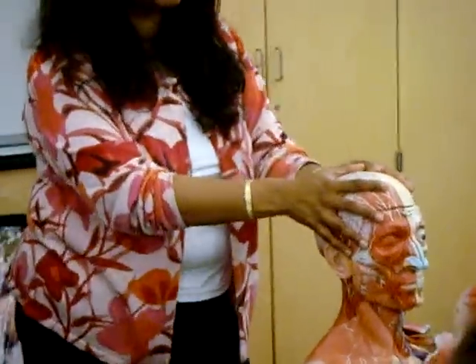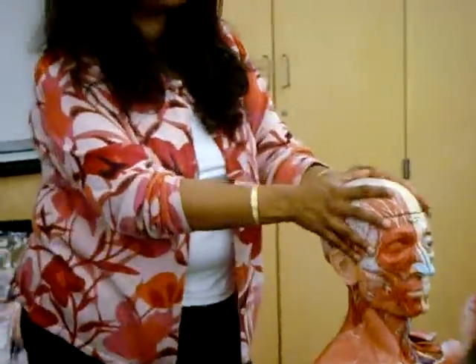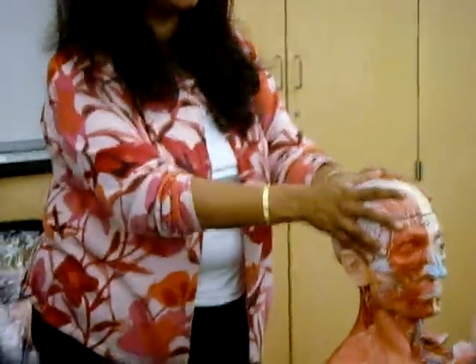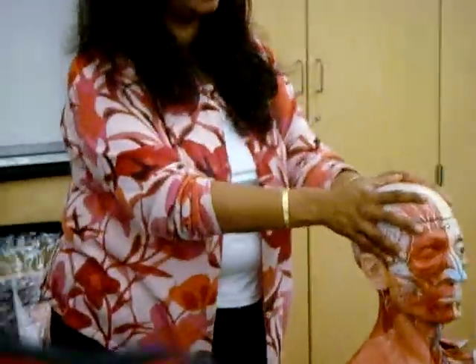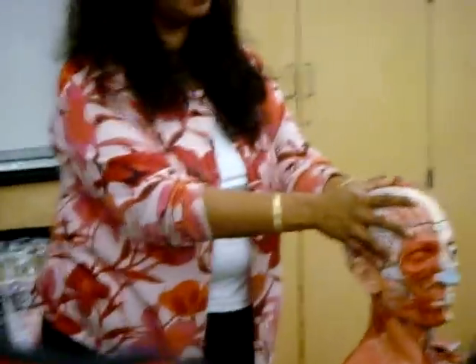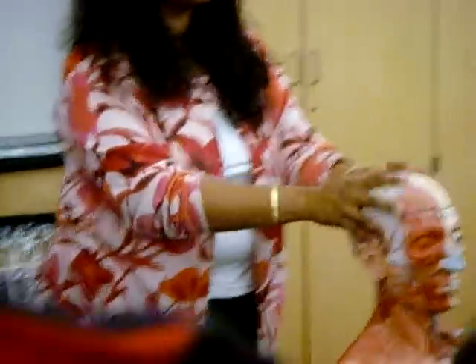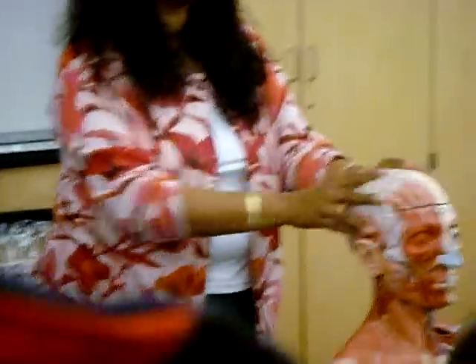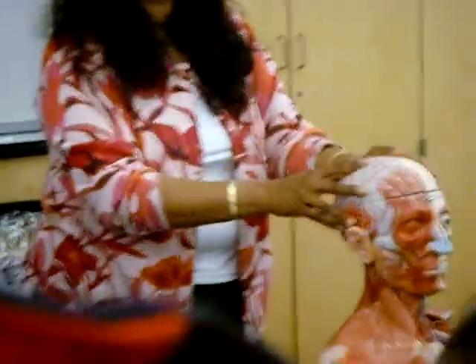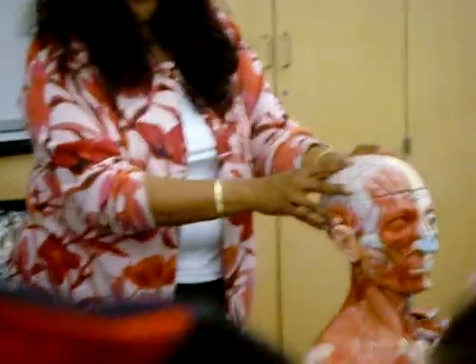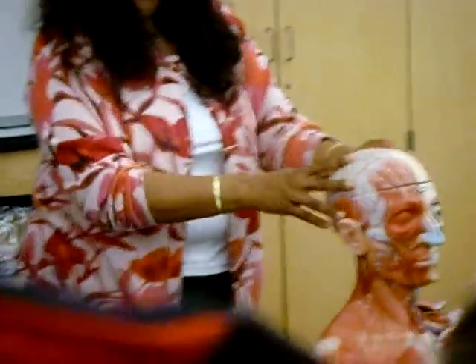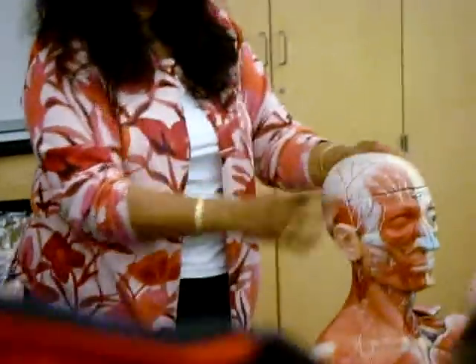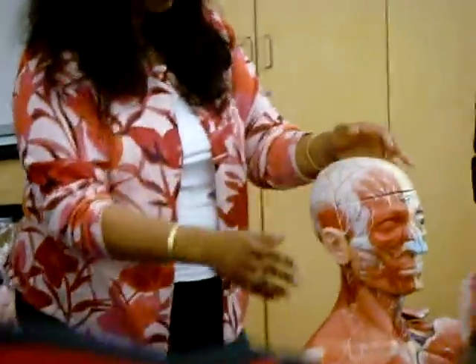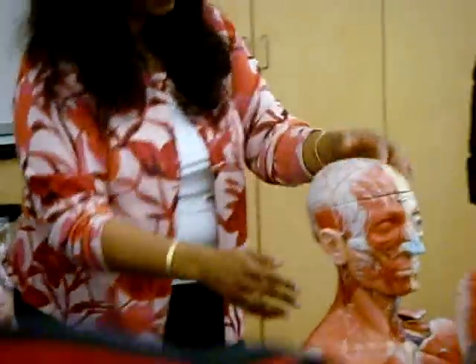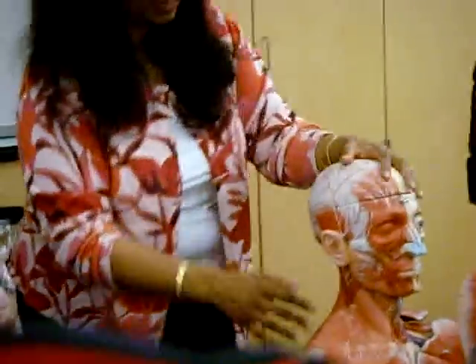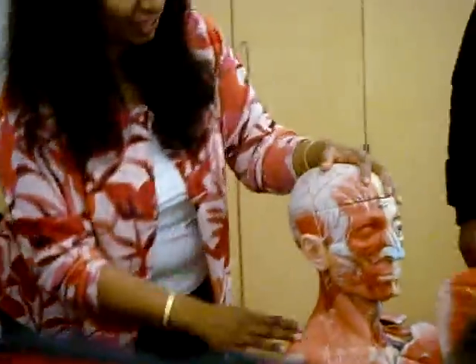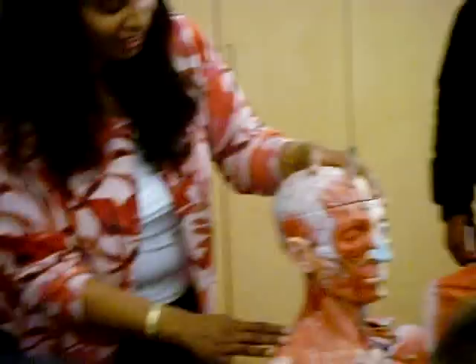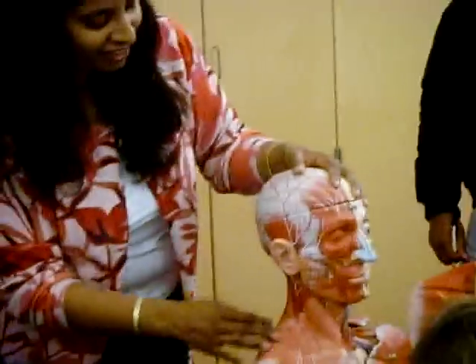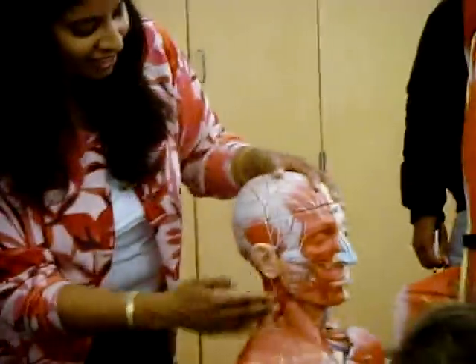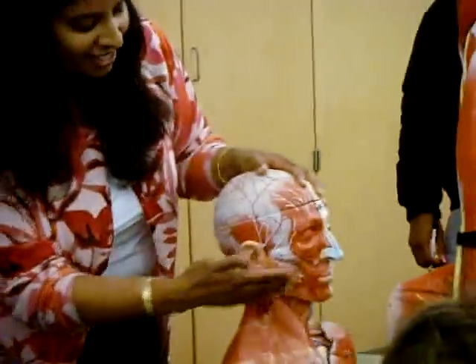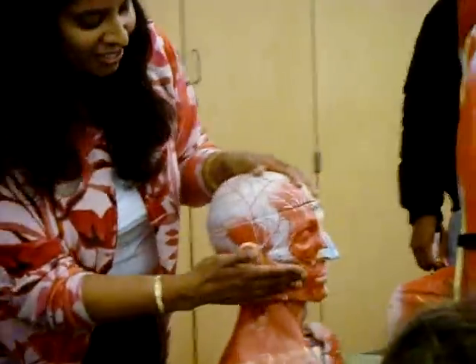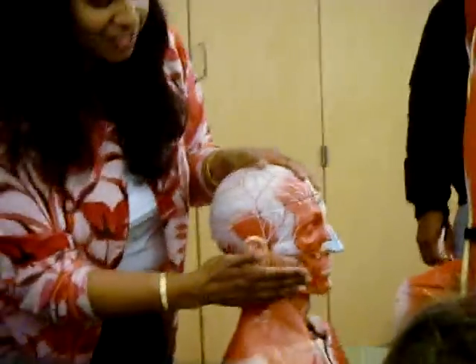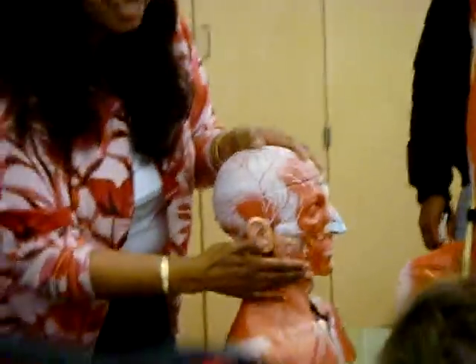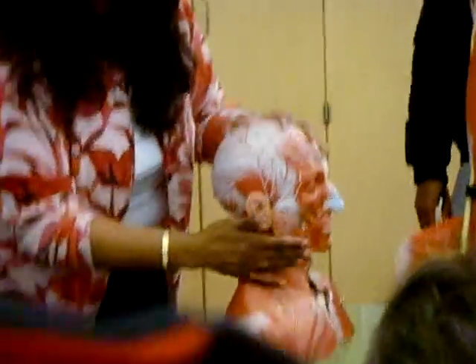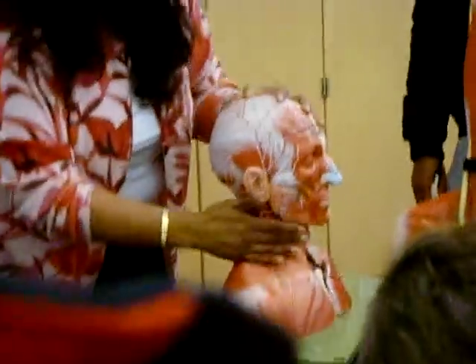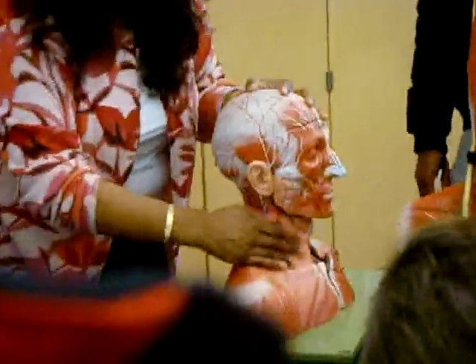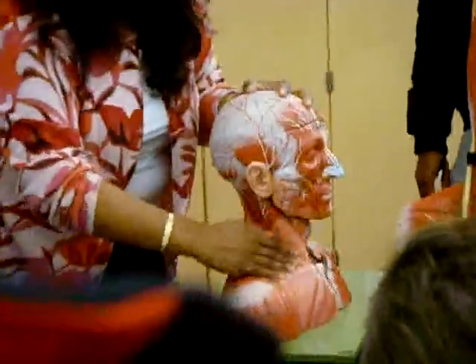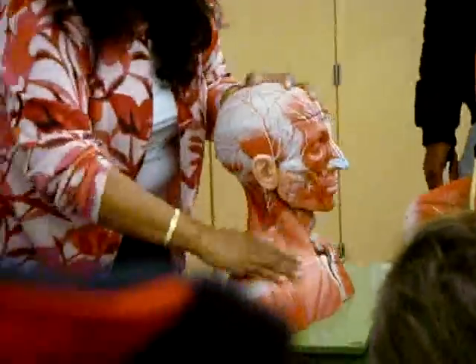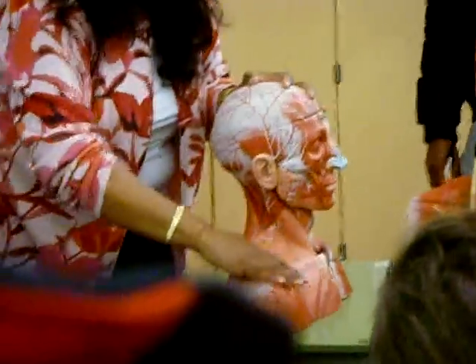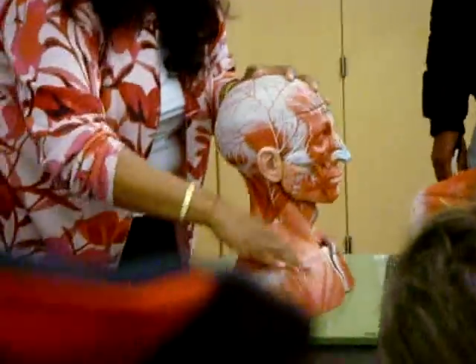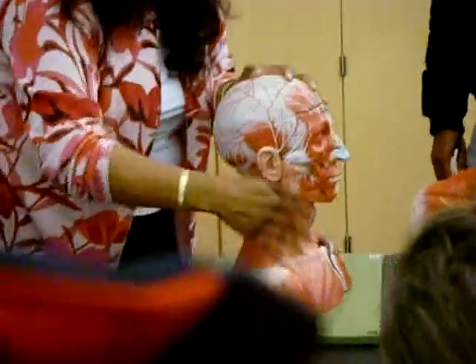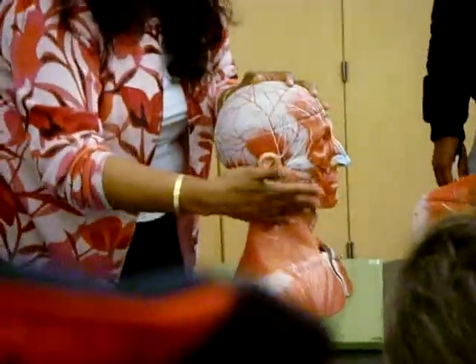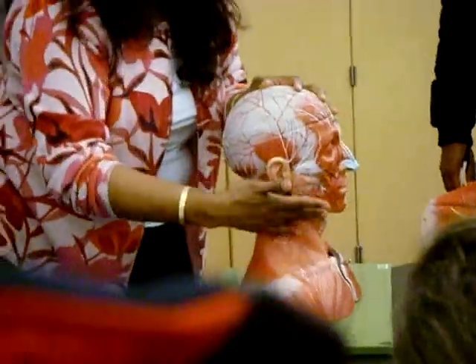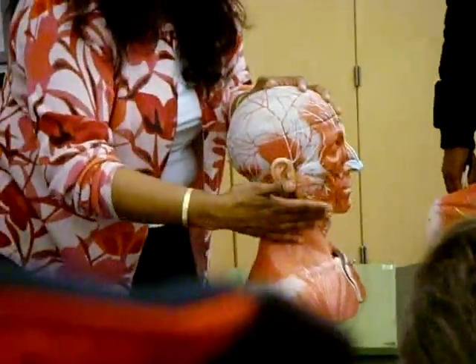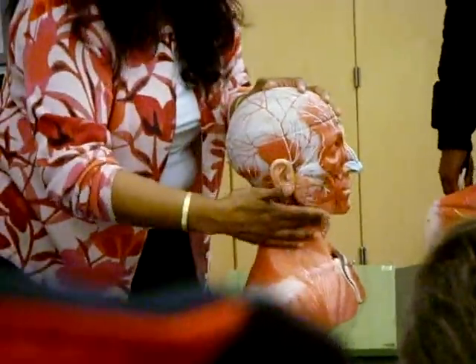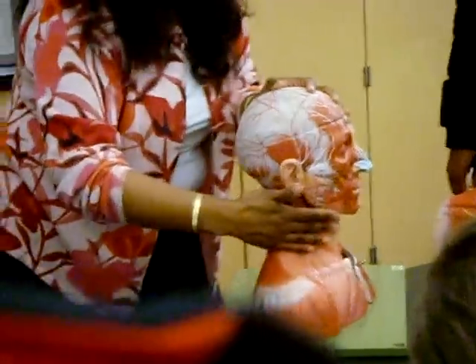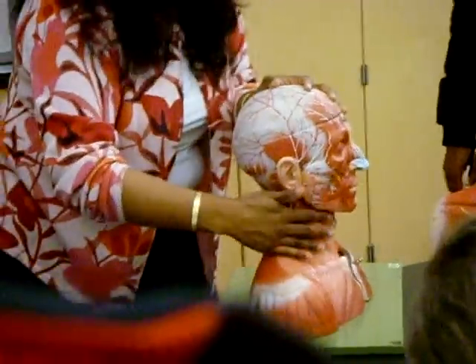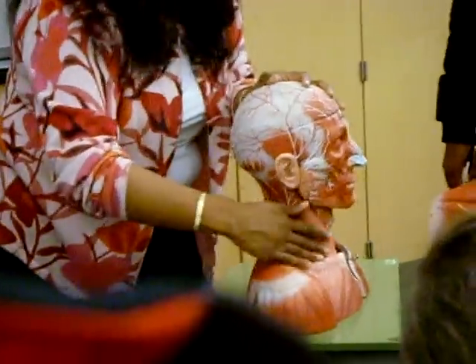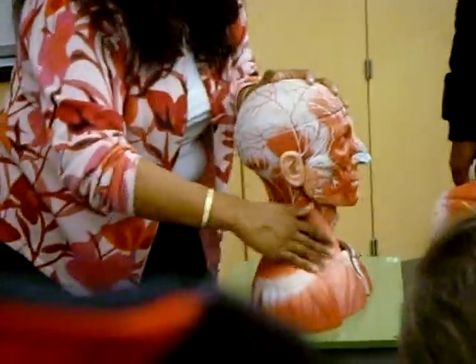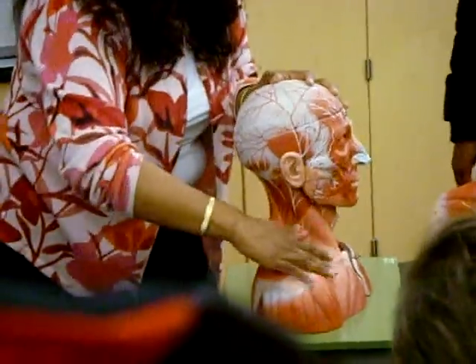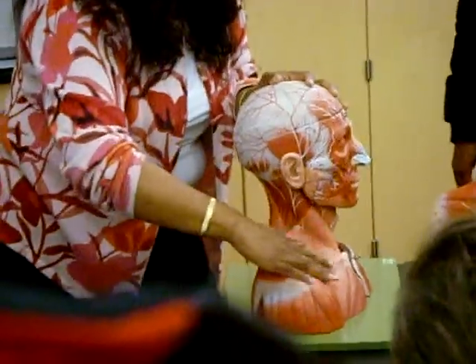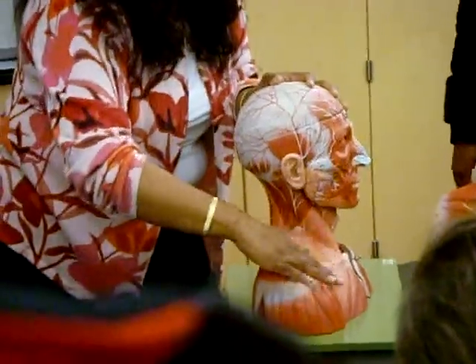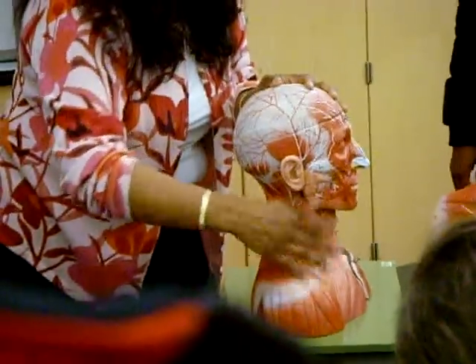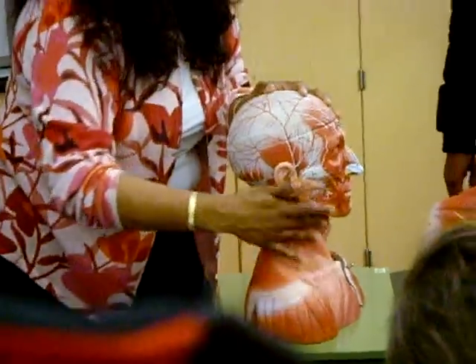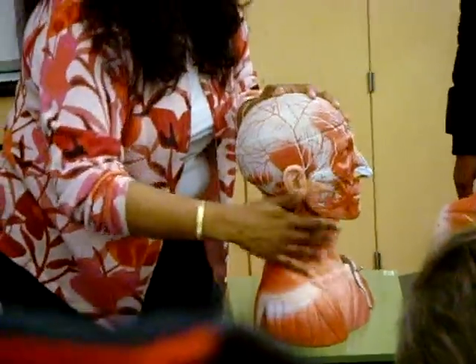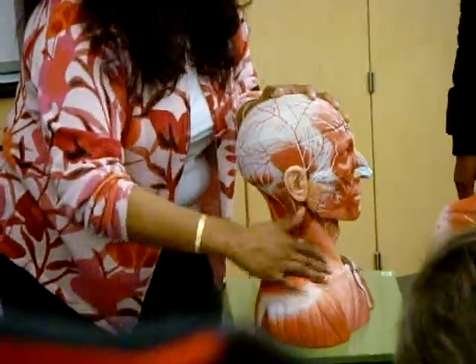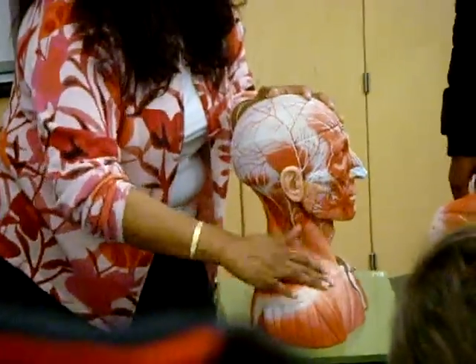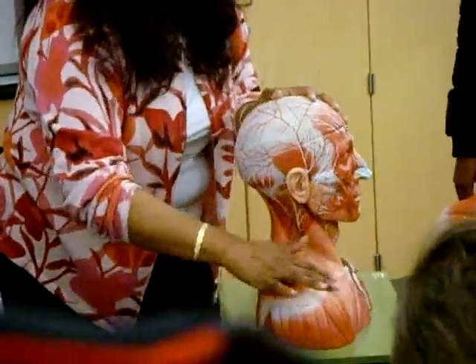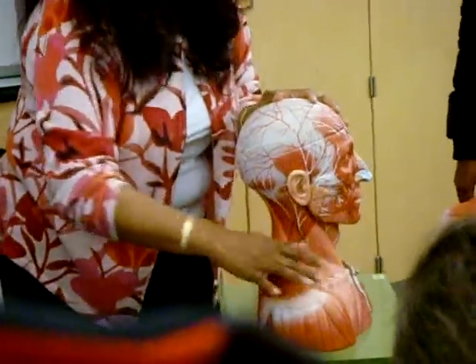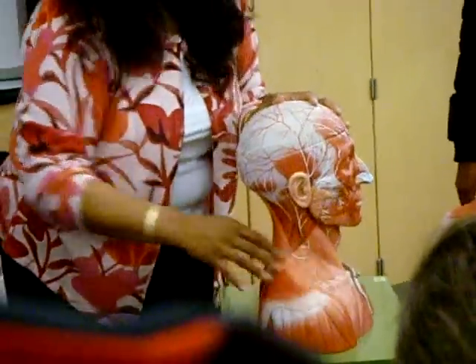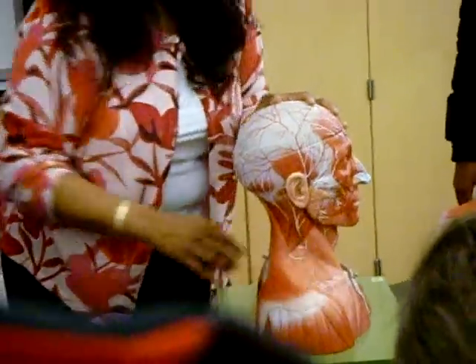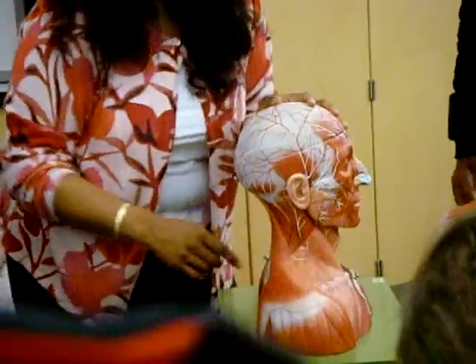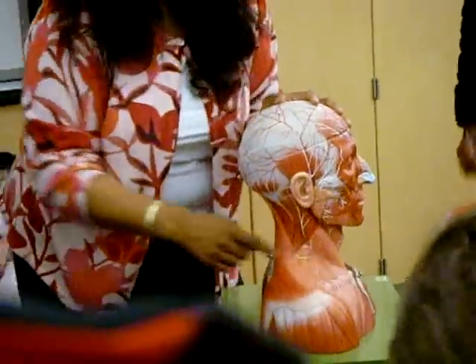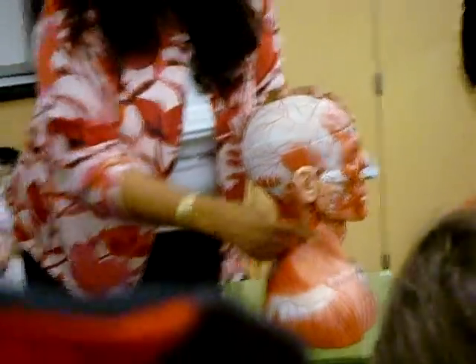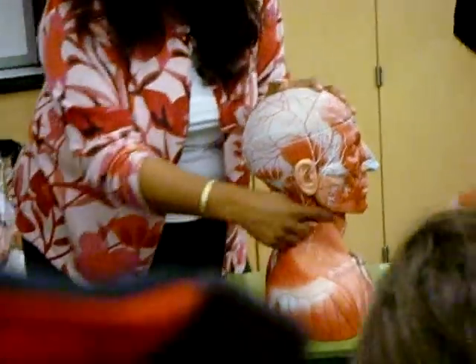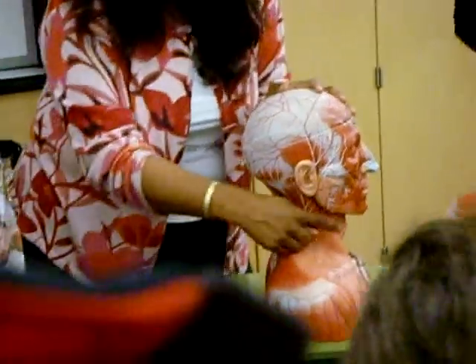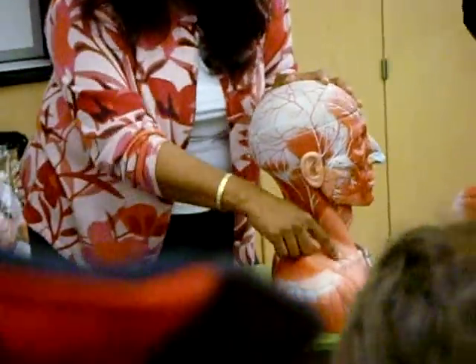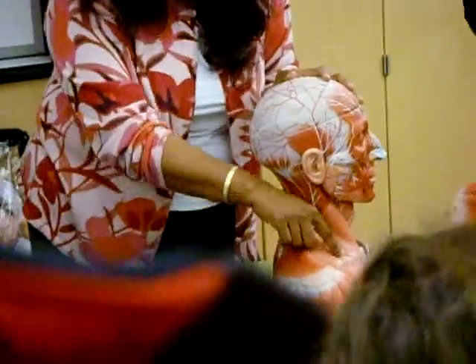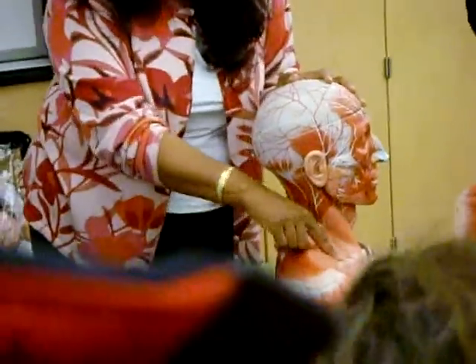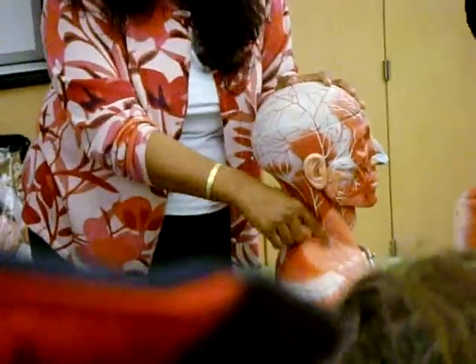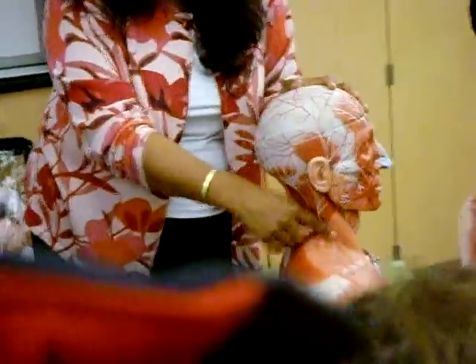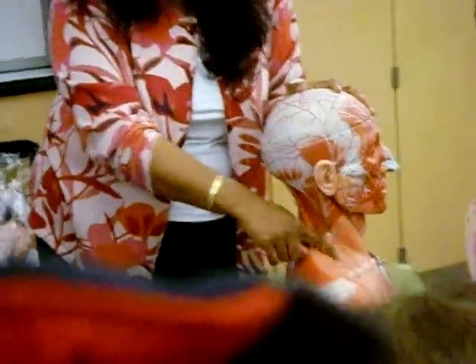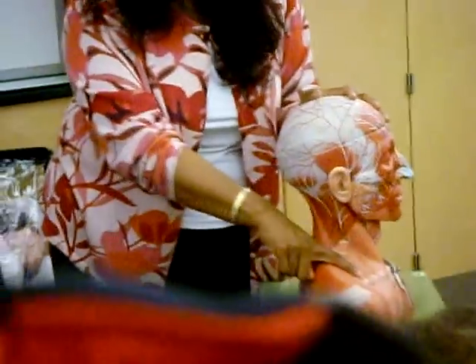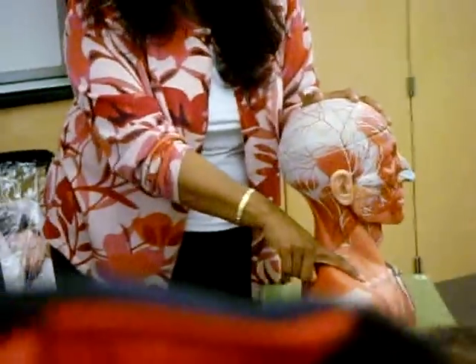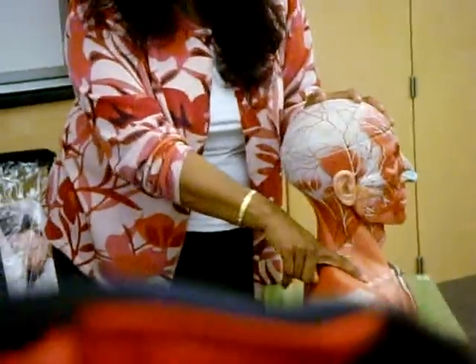Platysma — neck, very good. So this muscle is a superficial, thin muscle on your neck. That is the platysma.